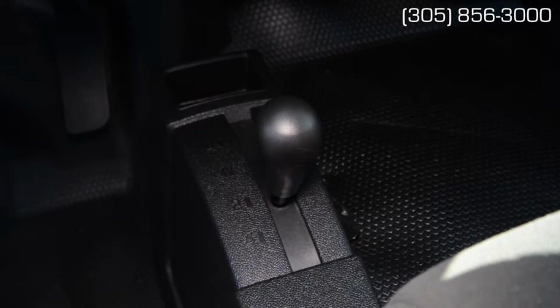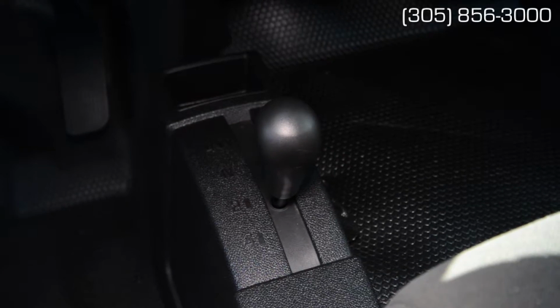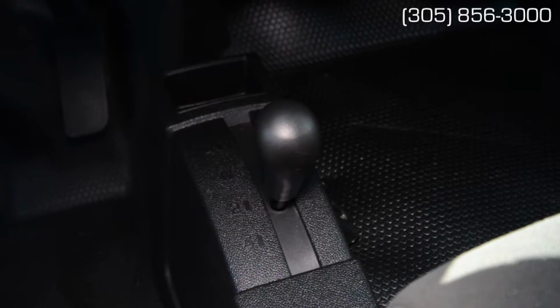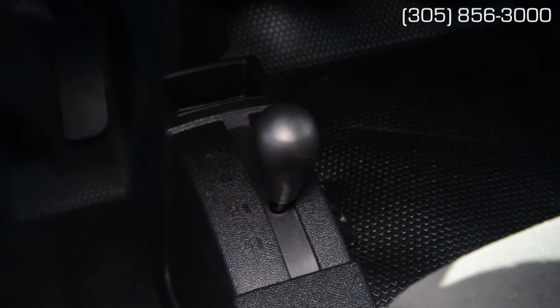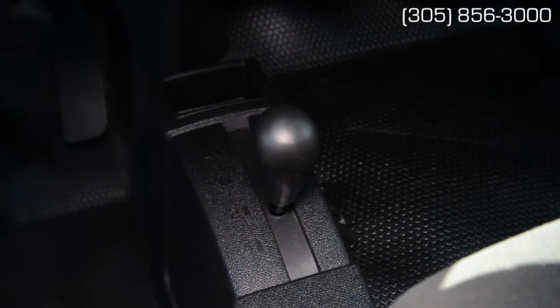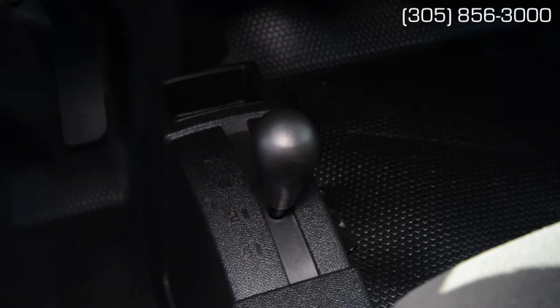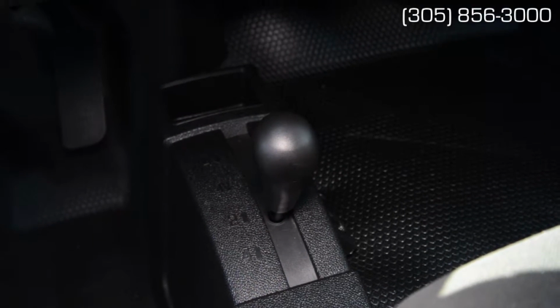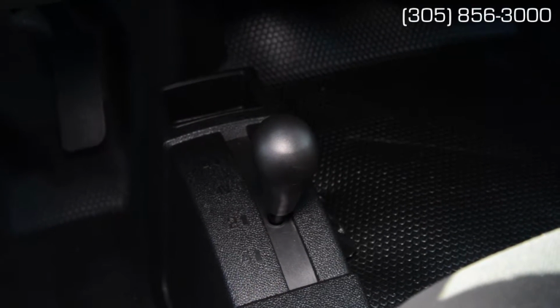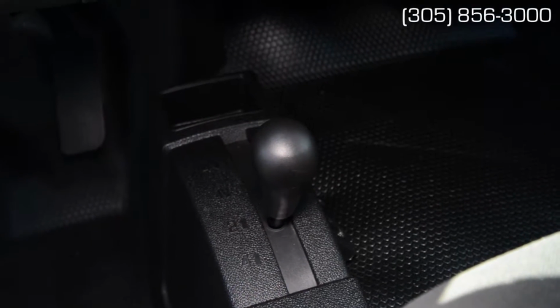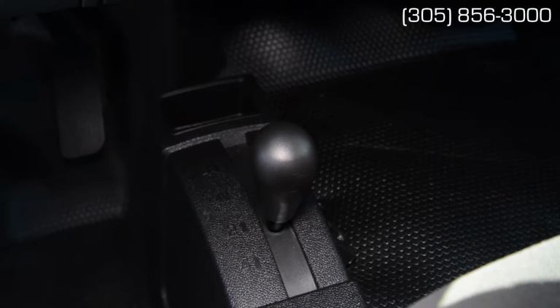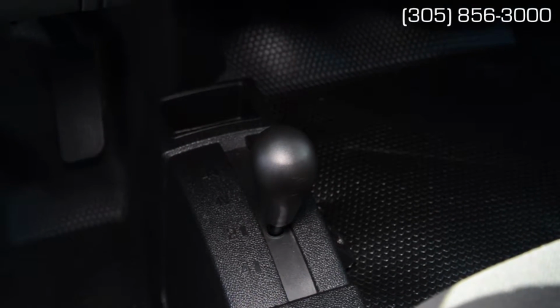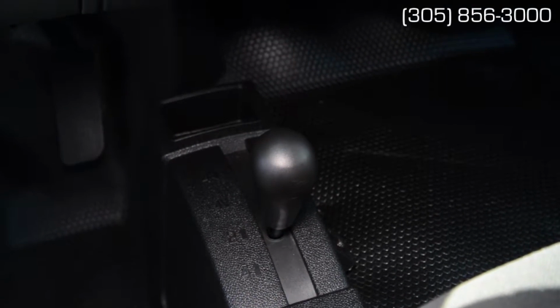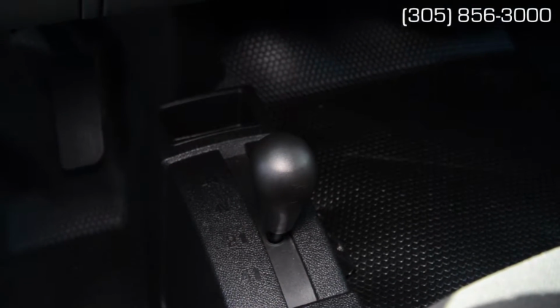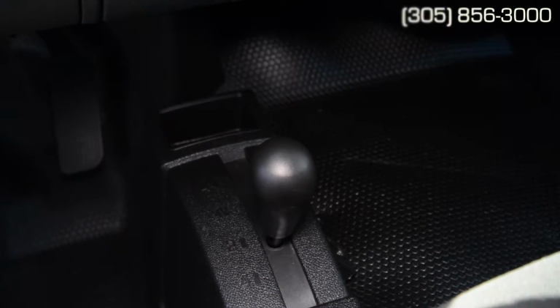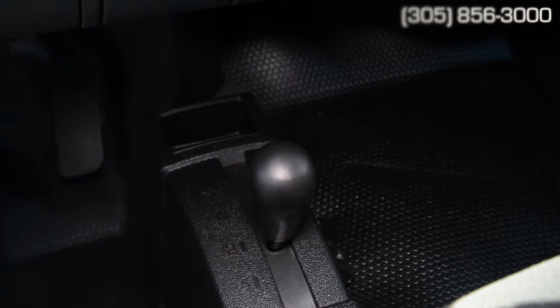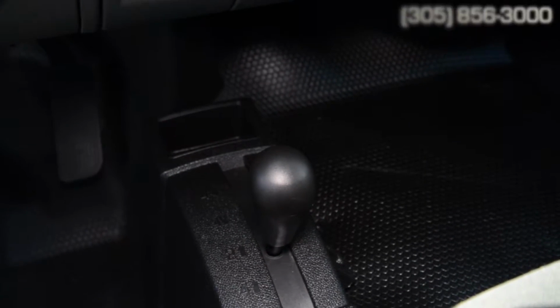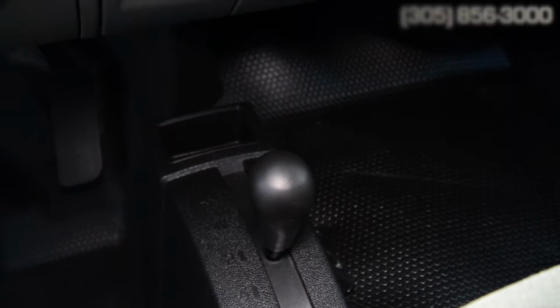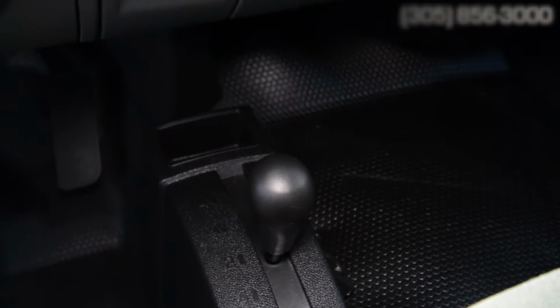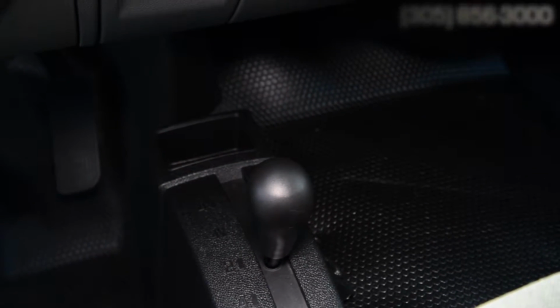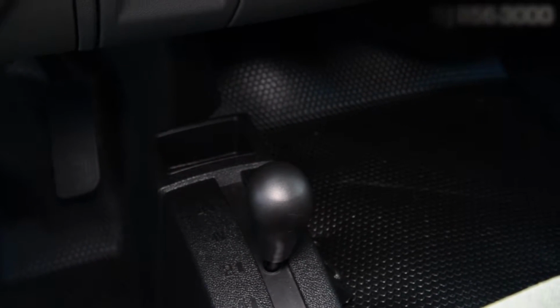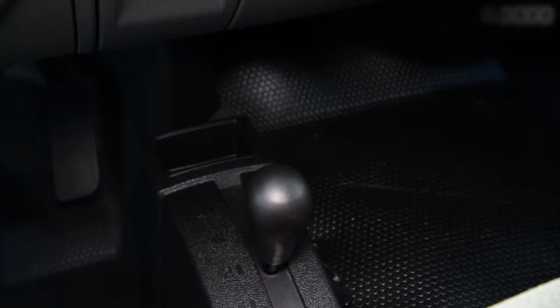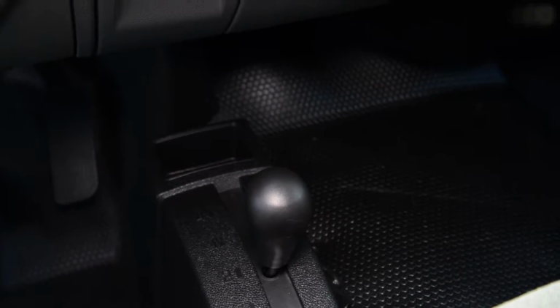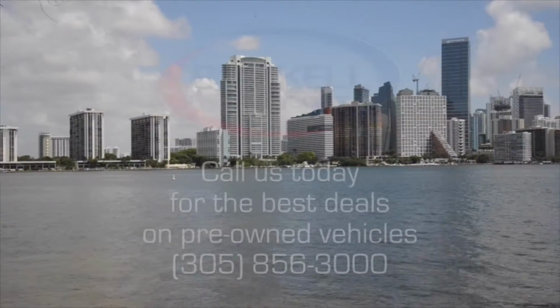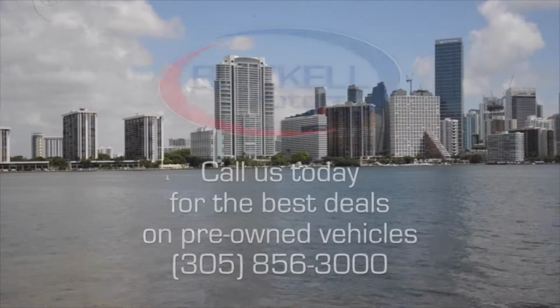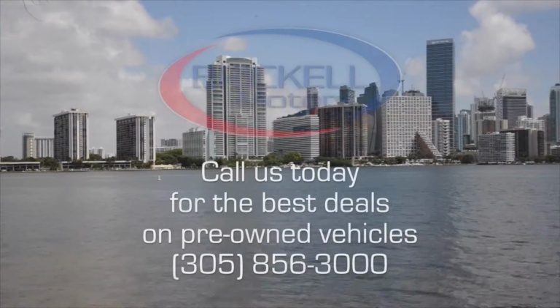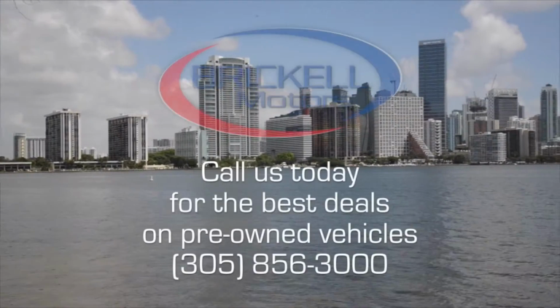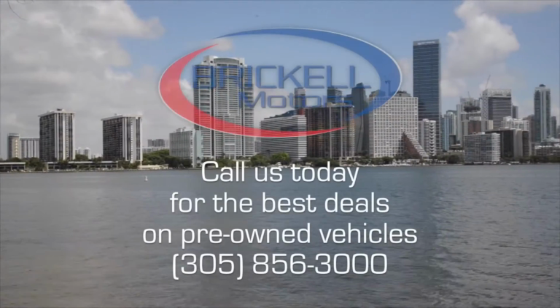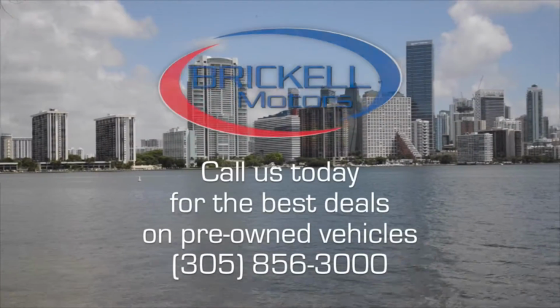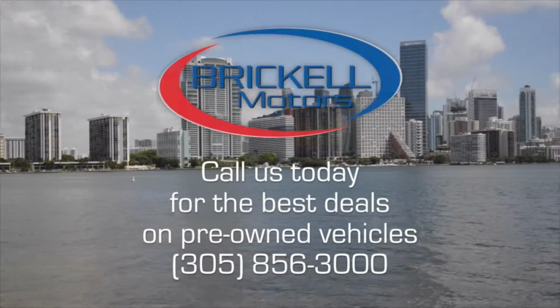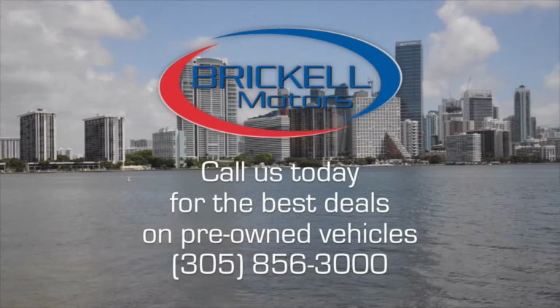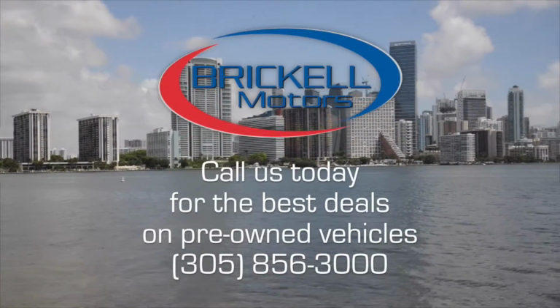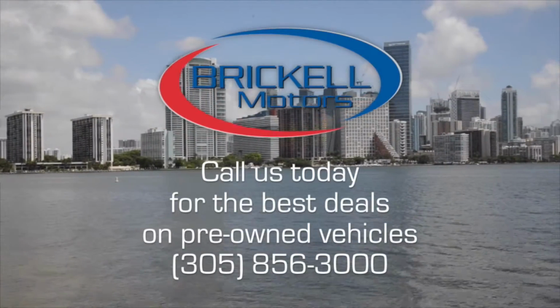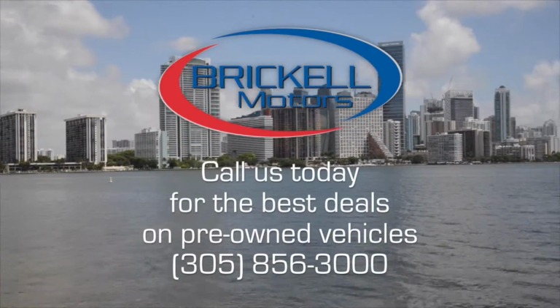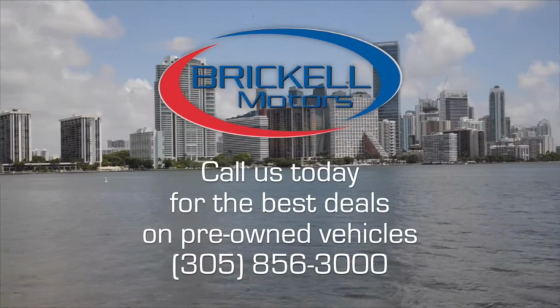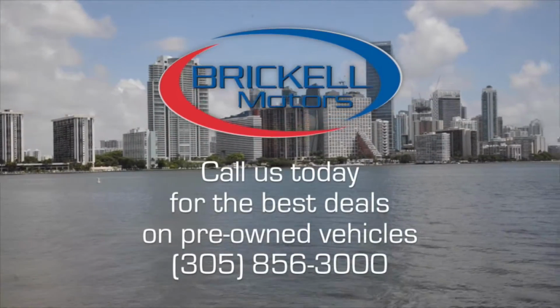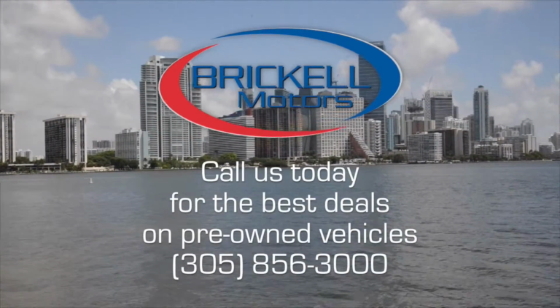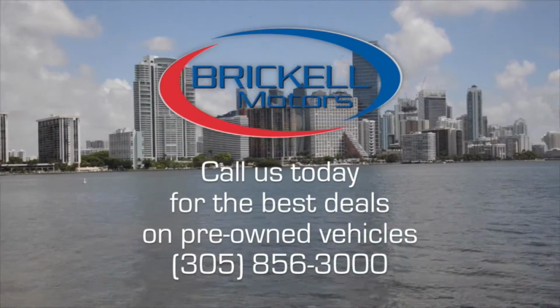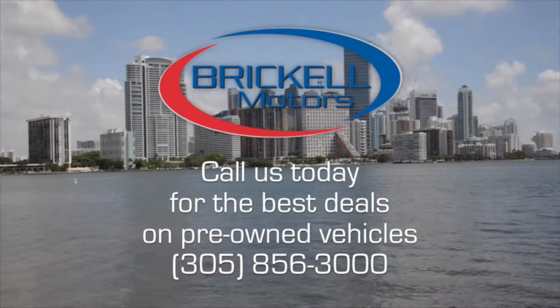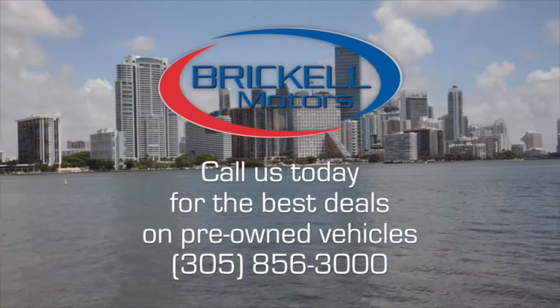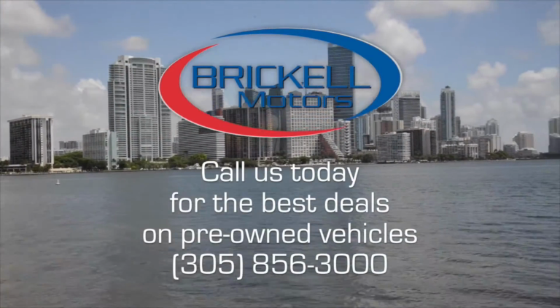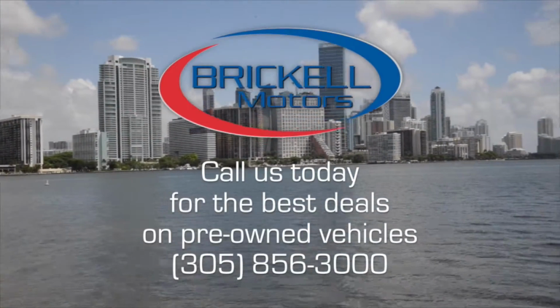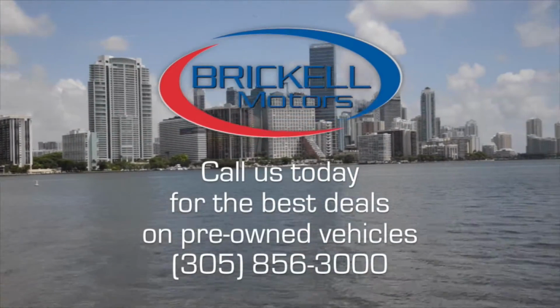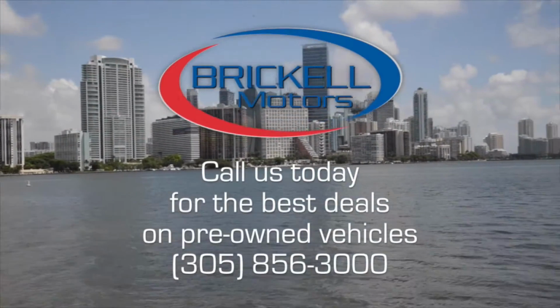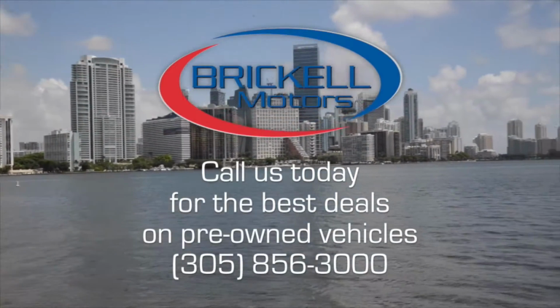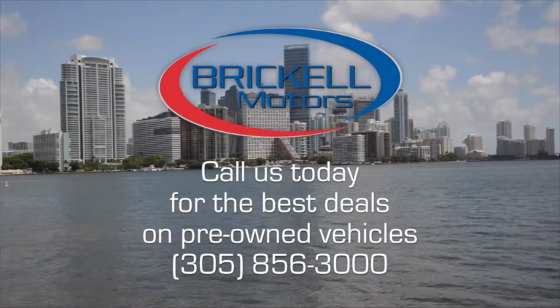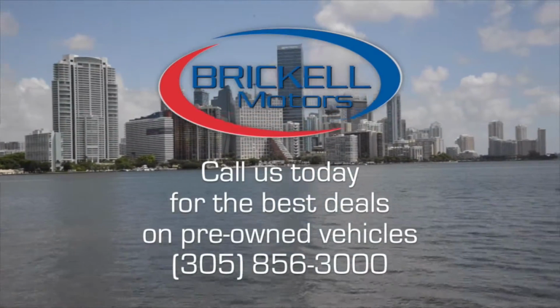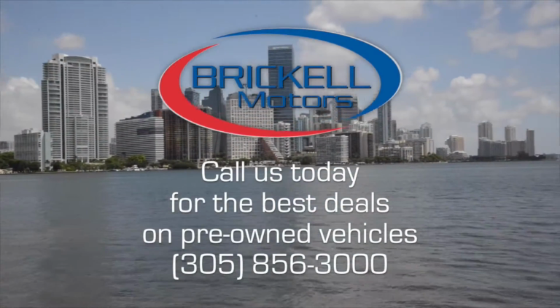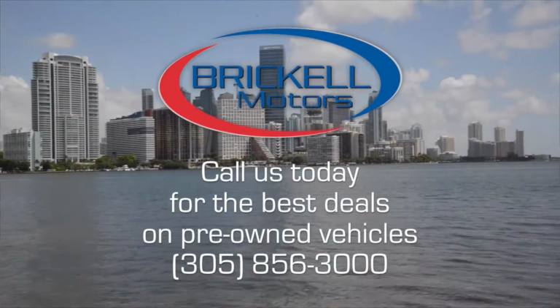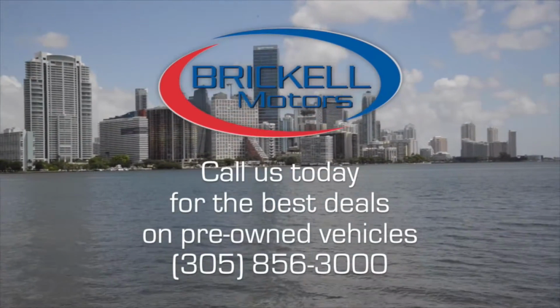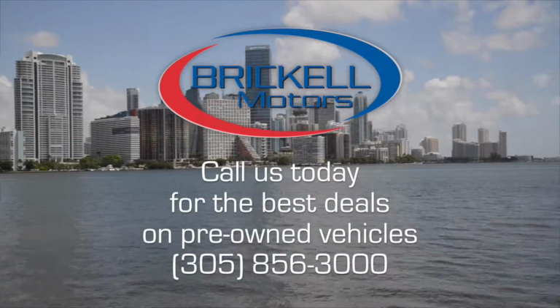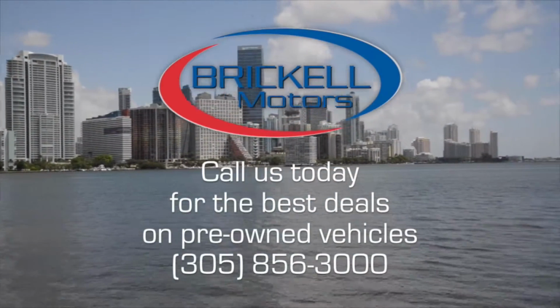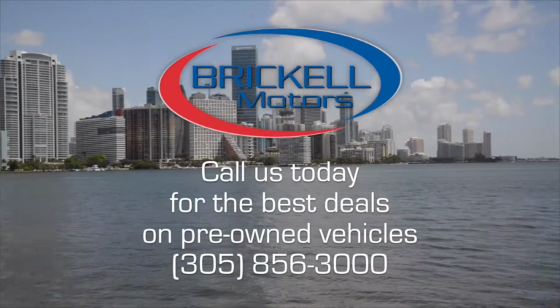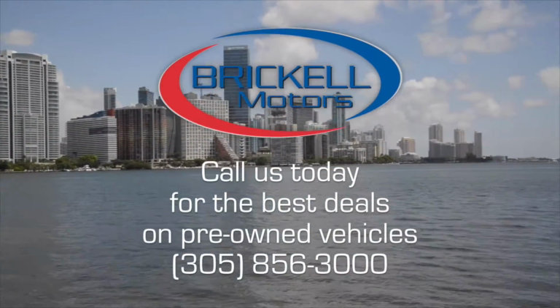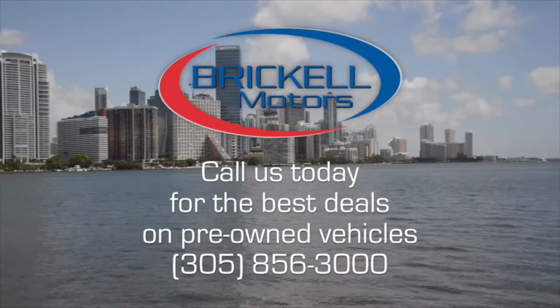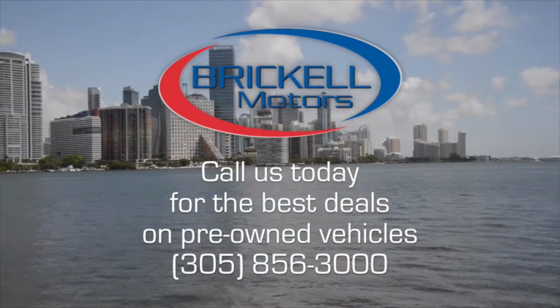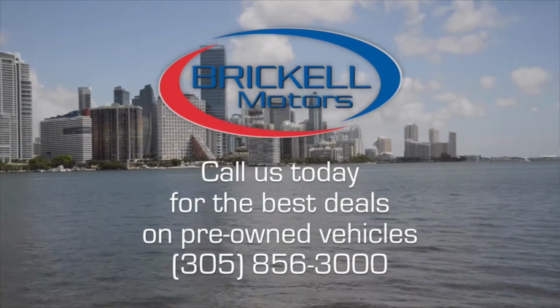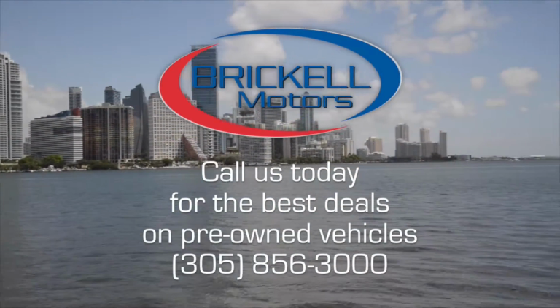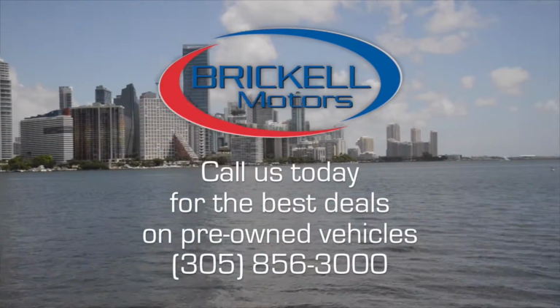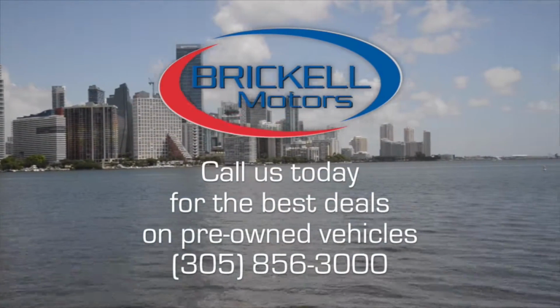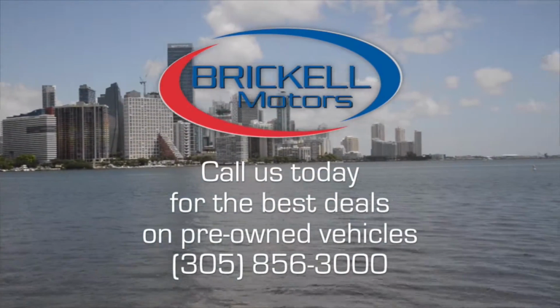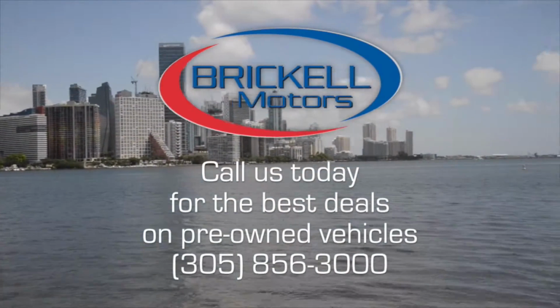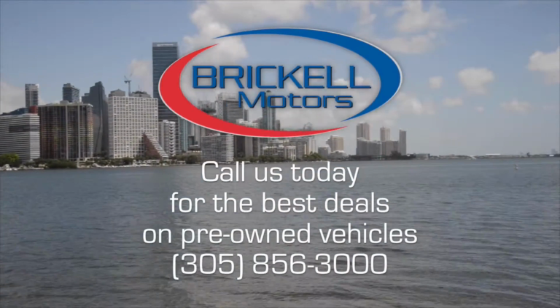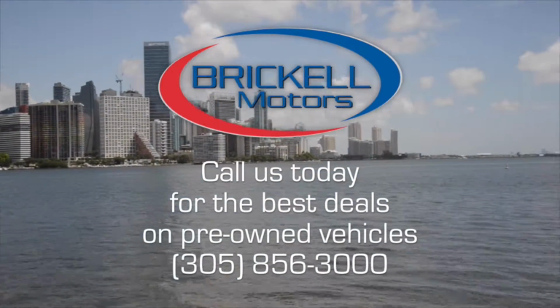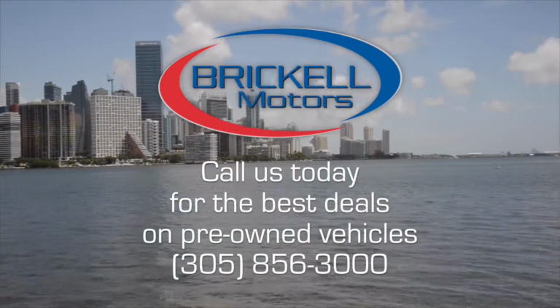Get the crew excited by calling 305-856-3000 today. At Brickle Motors, we take care of you.